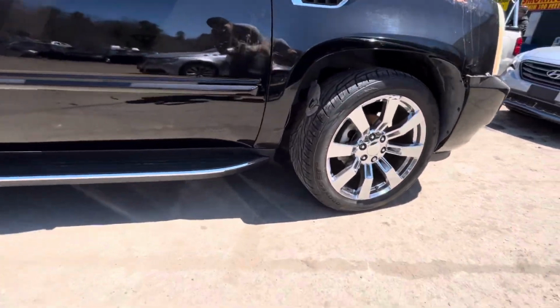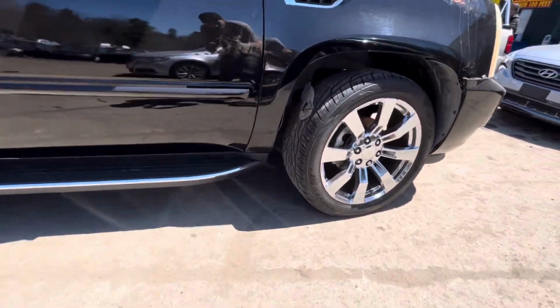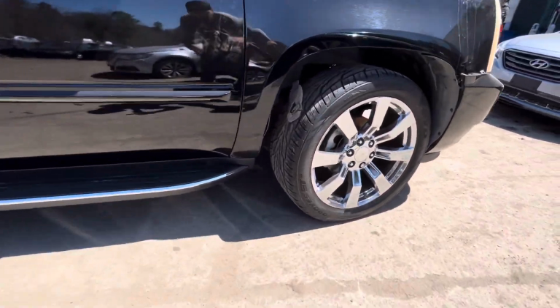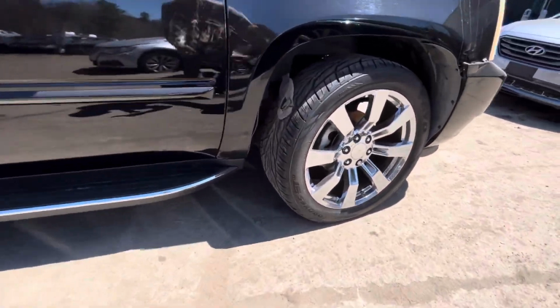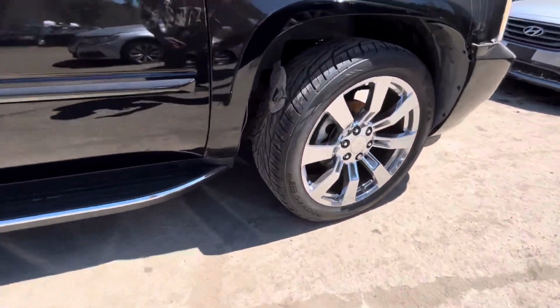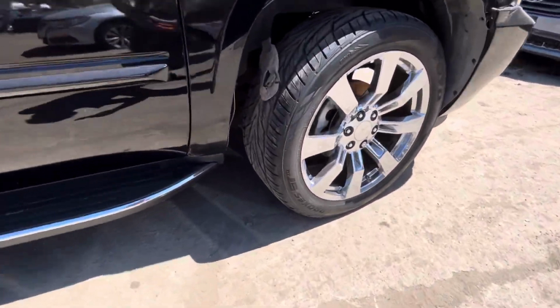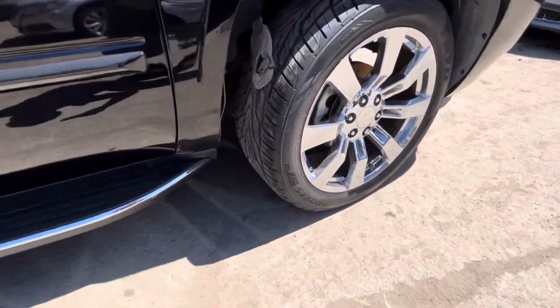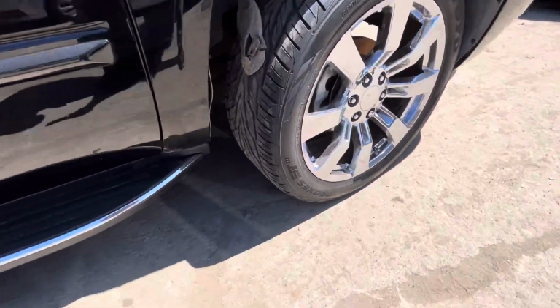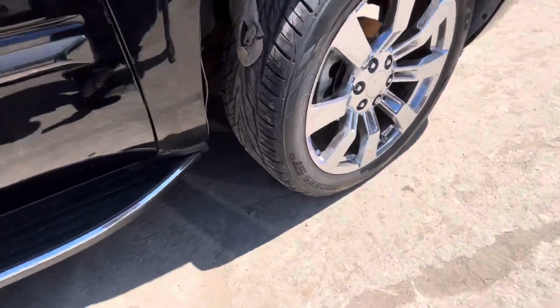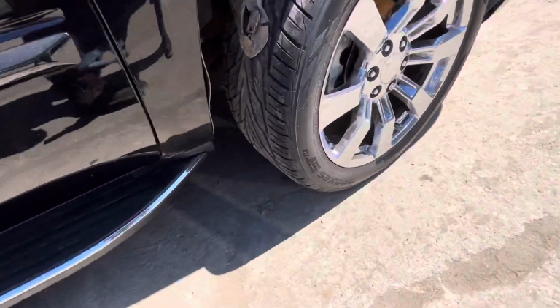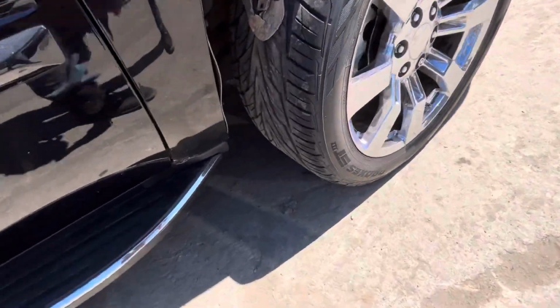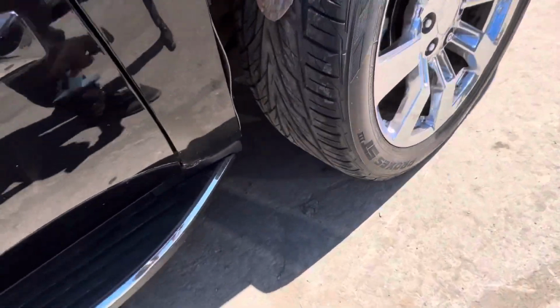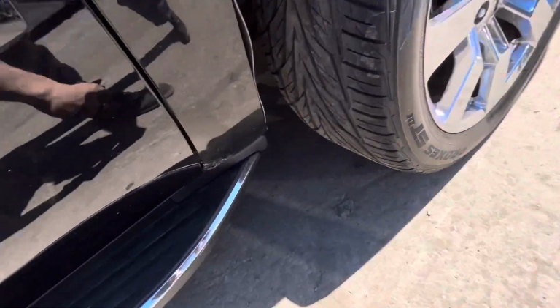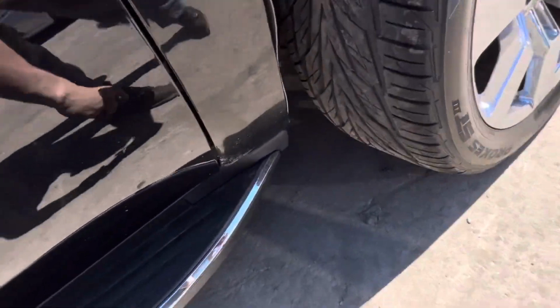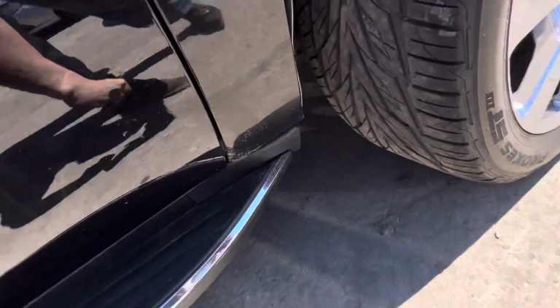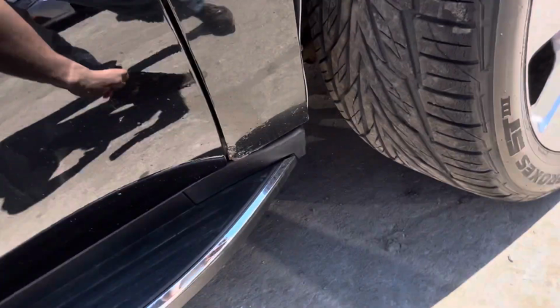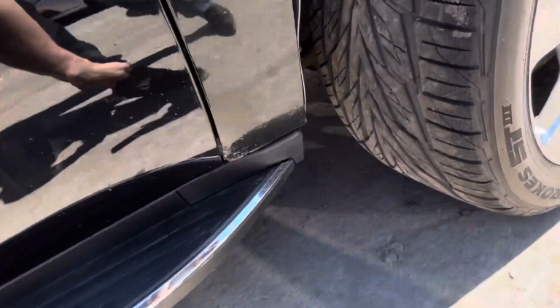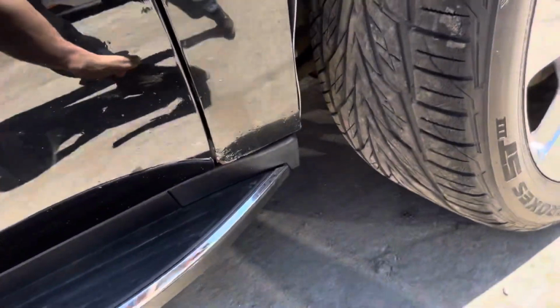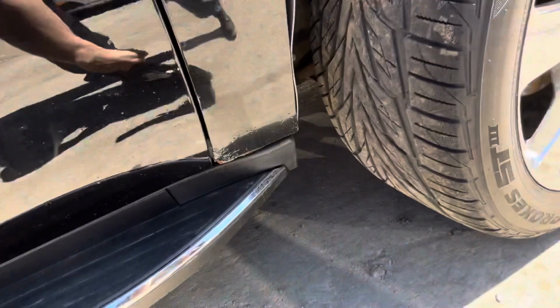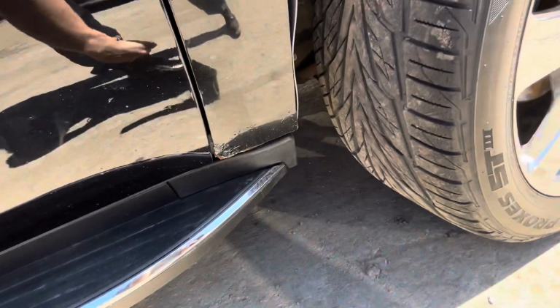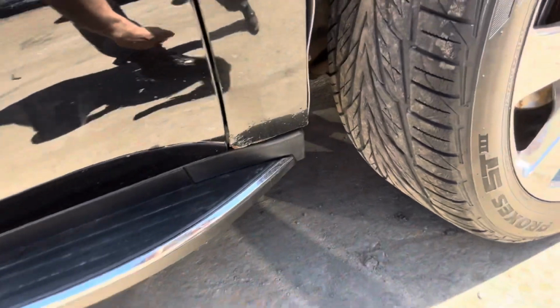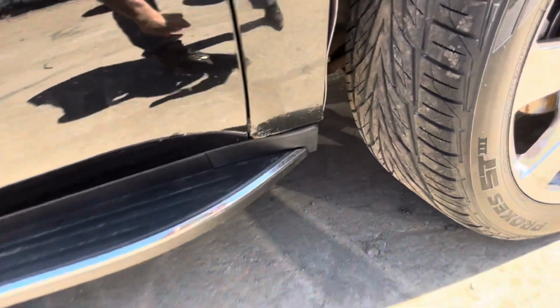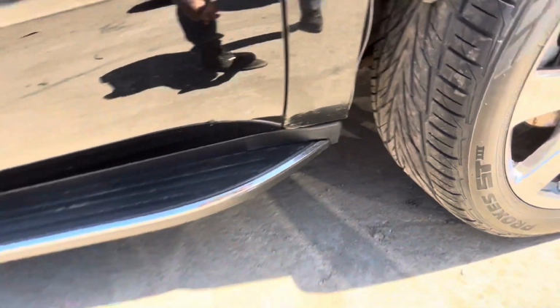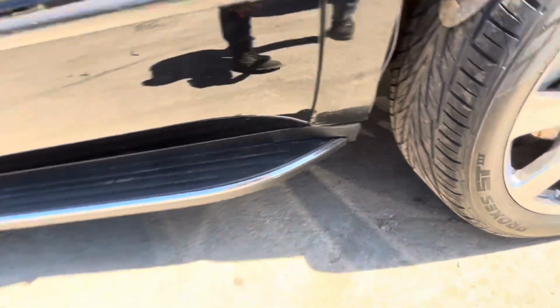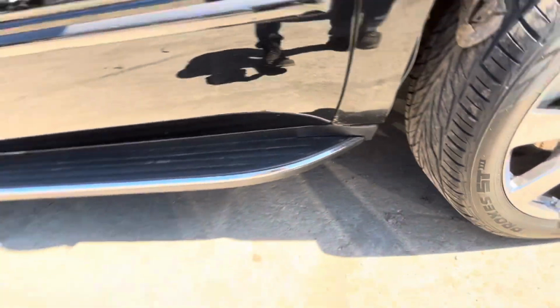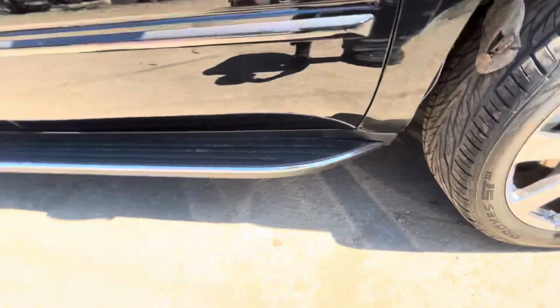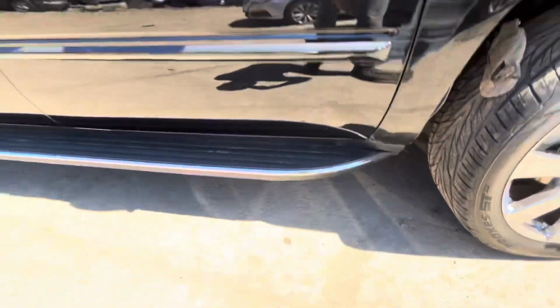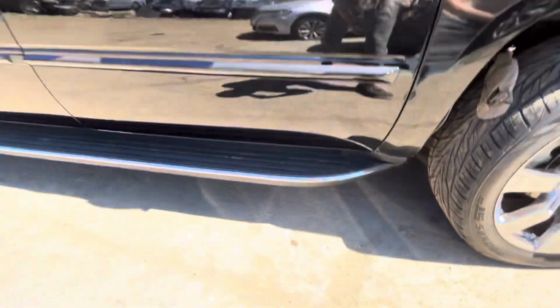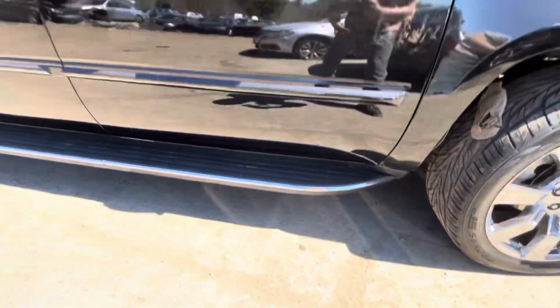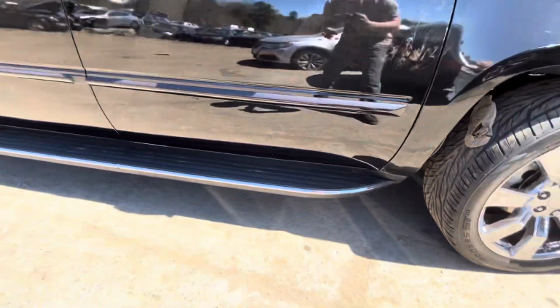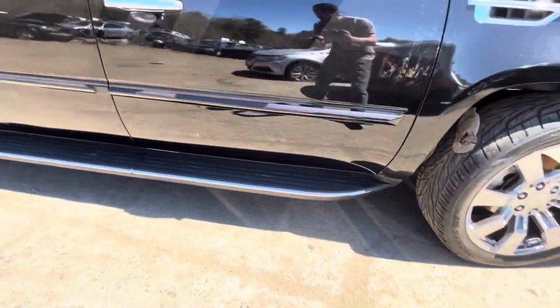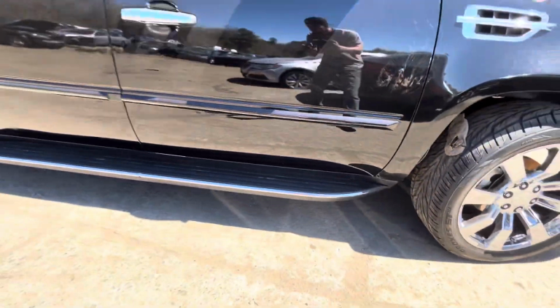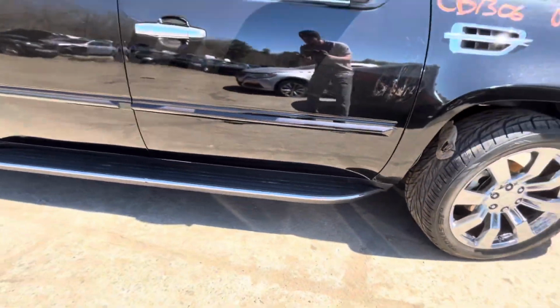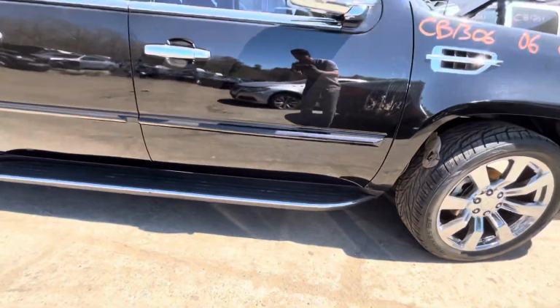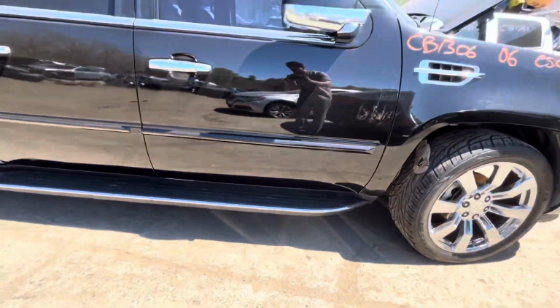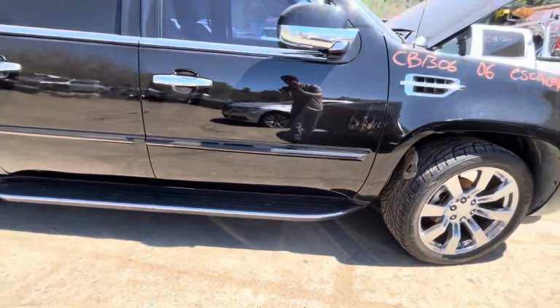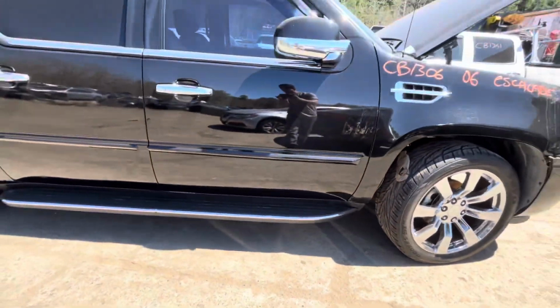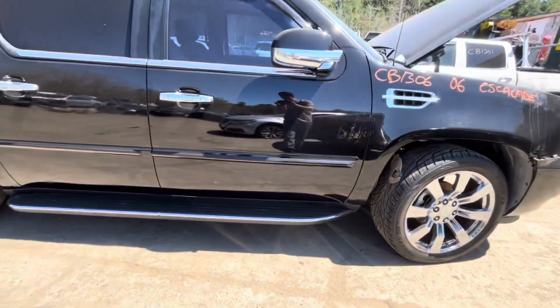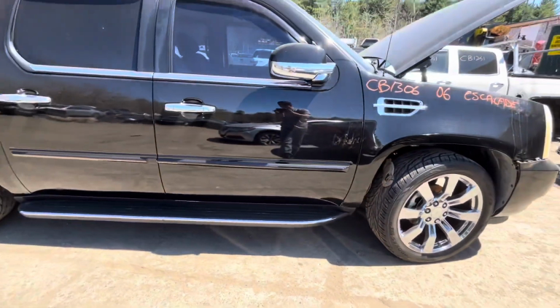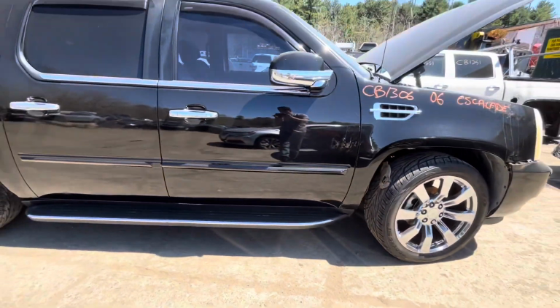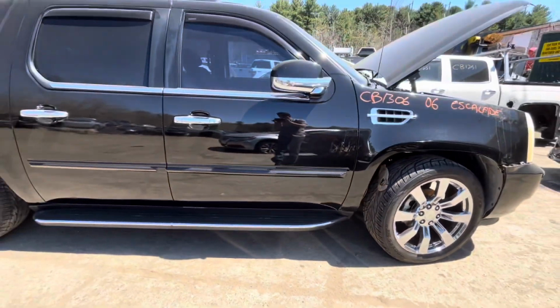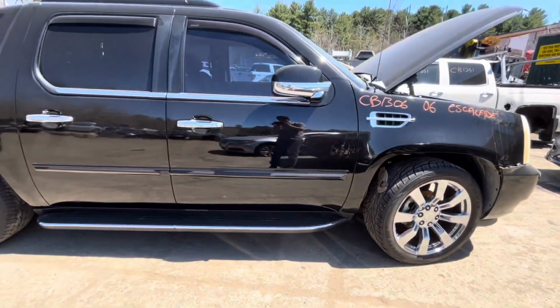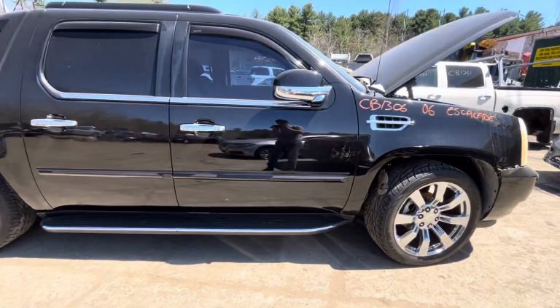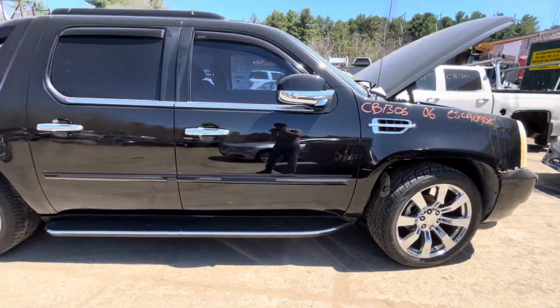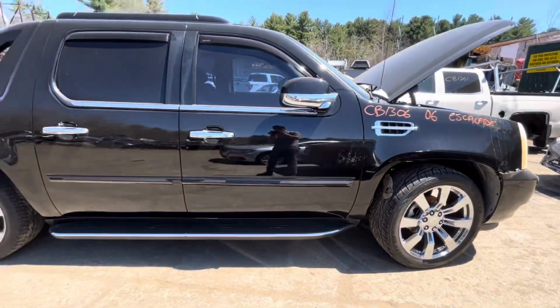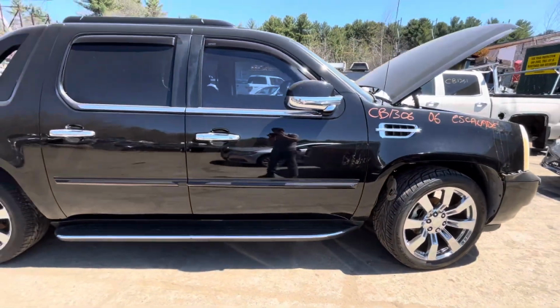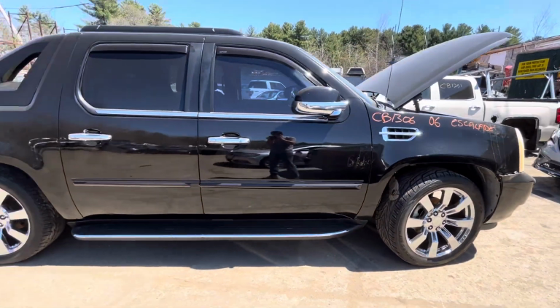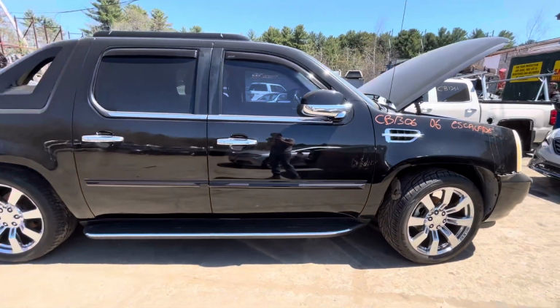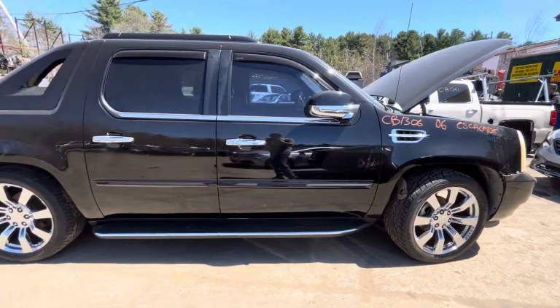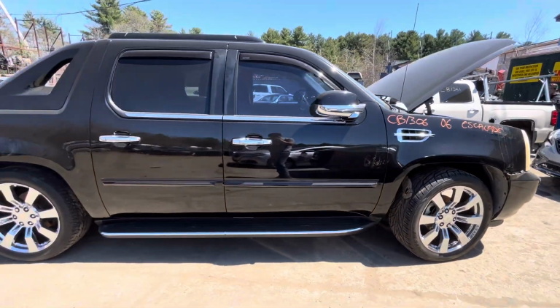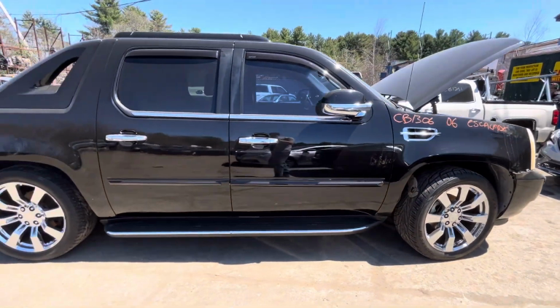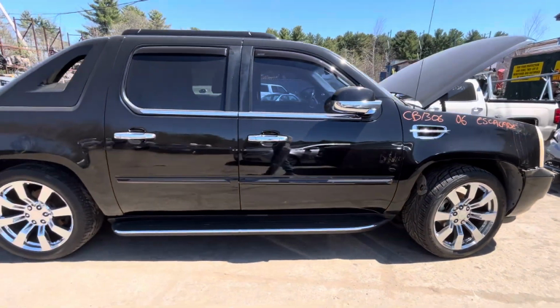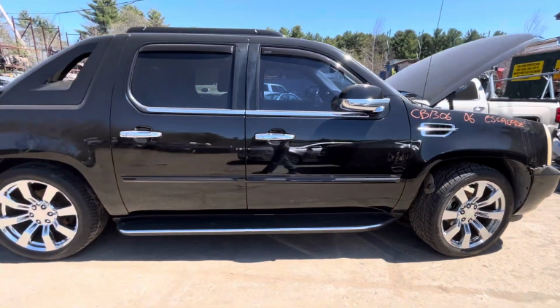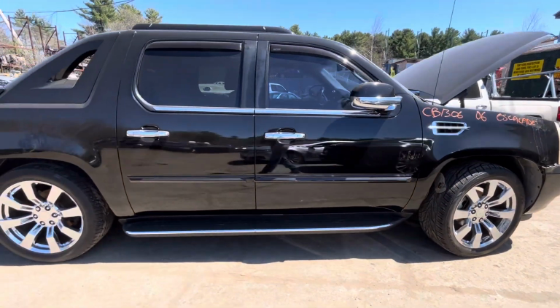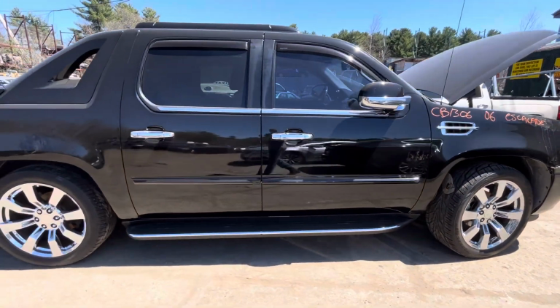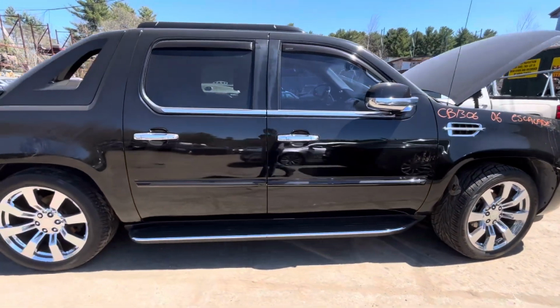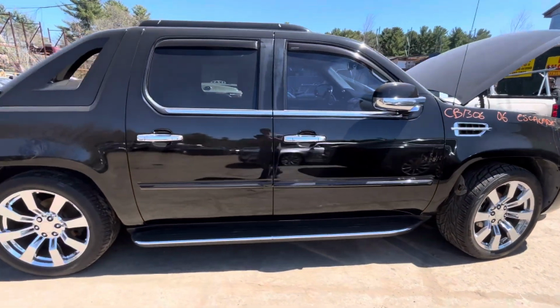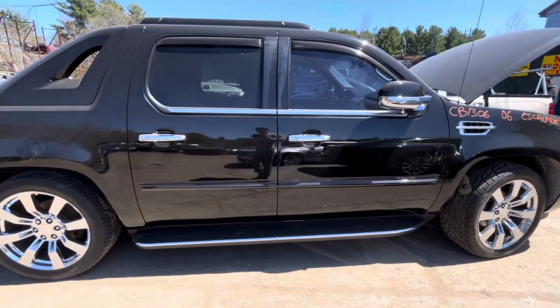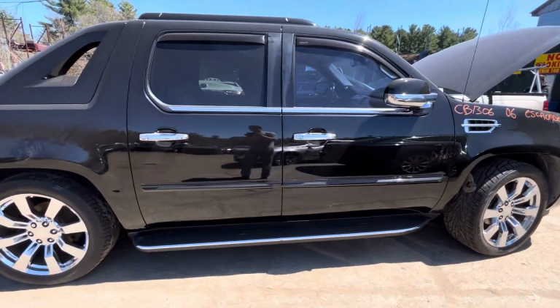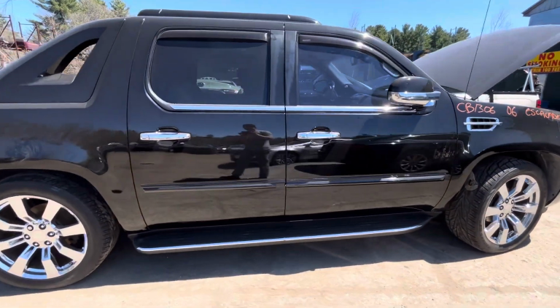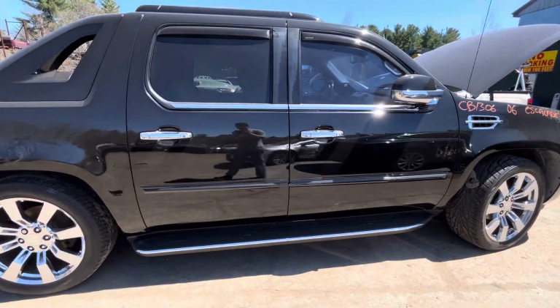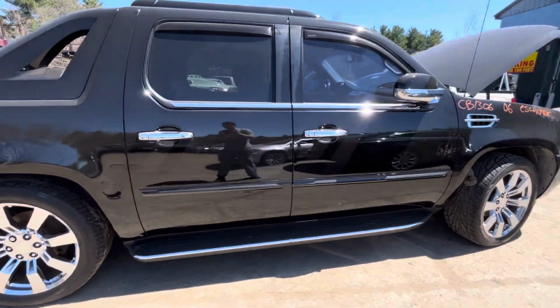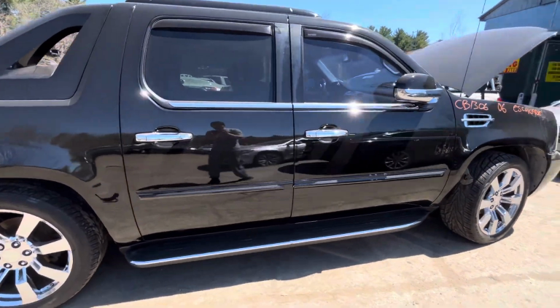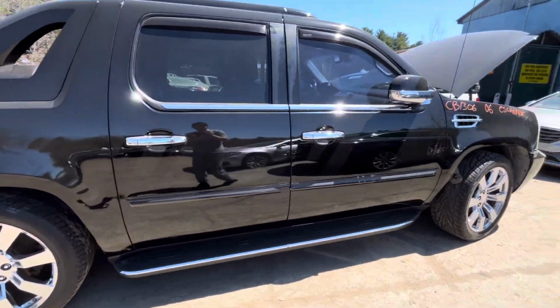Nevermind, it's running on the bottom. Front passenger looks good, rear passenger looks good.